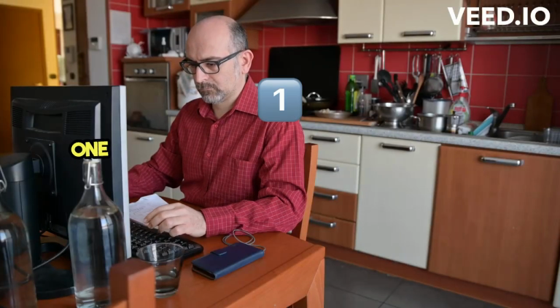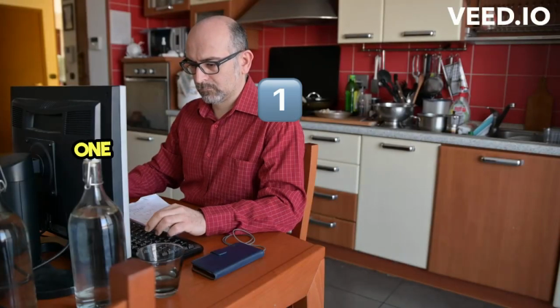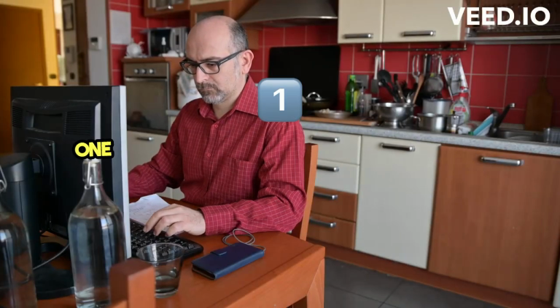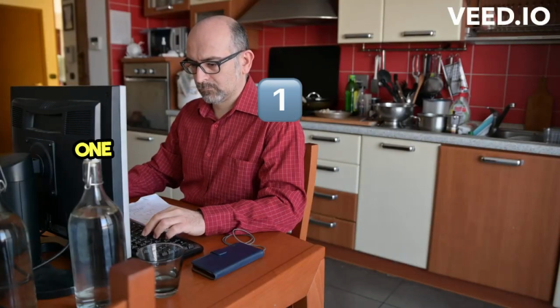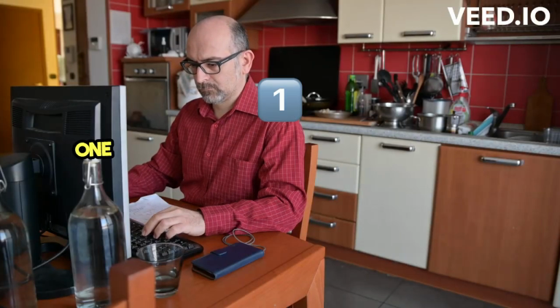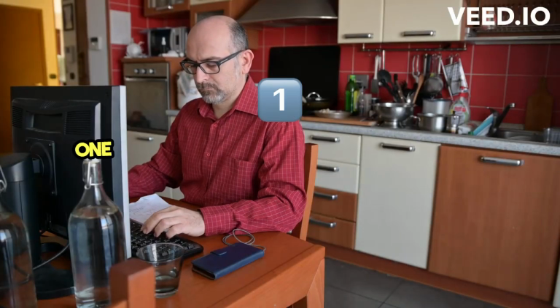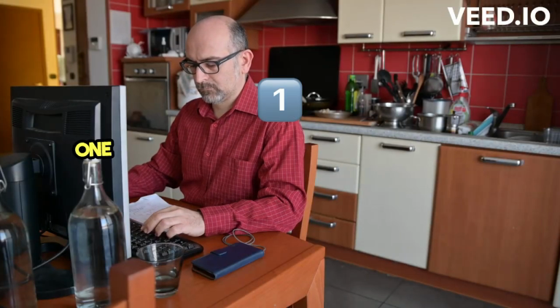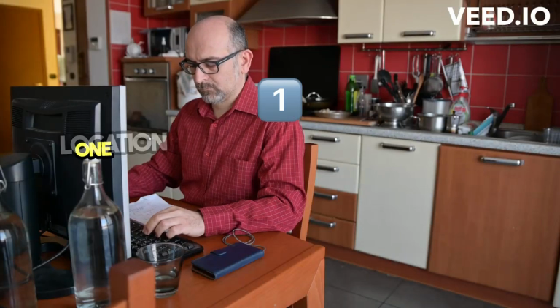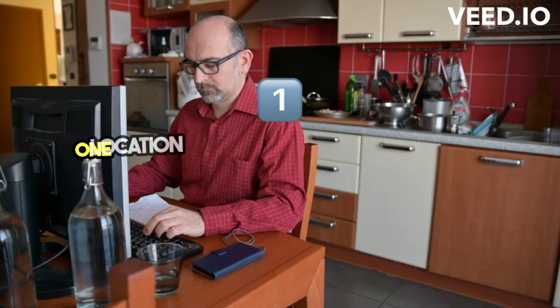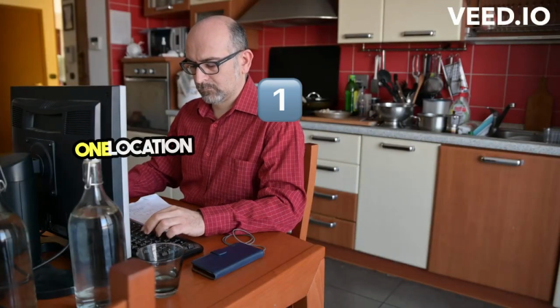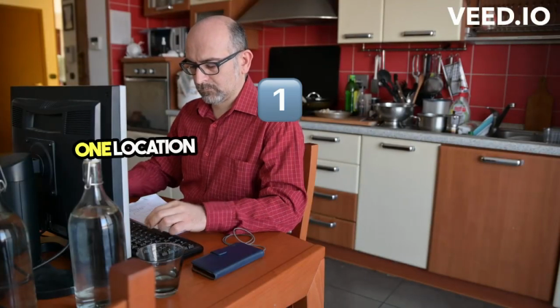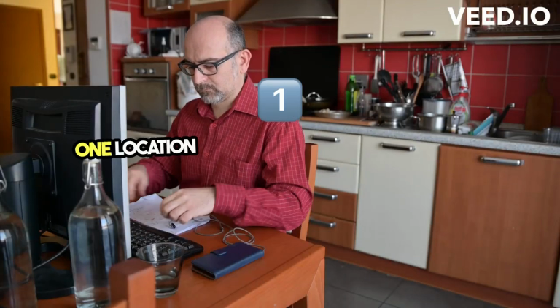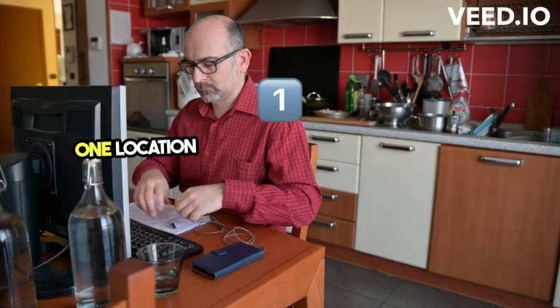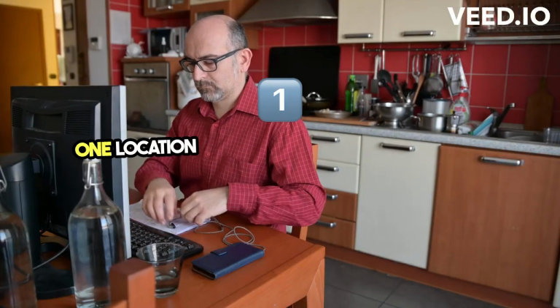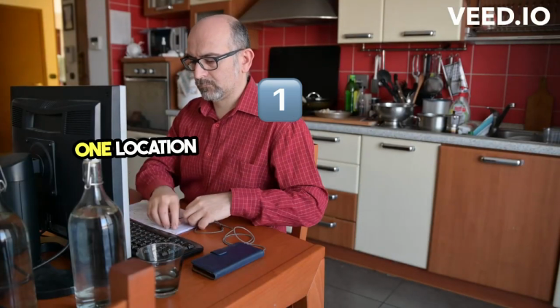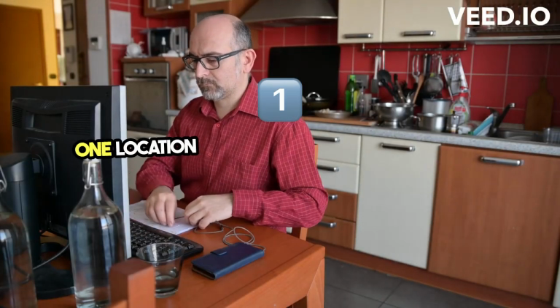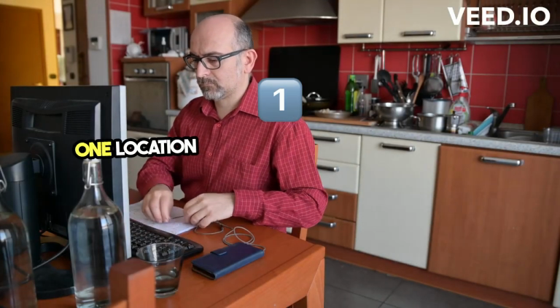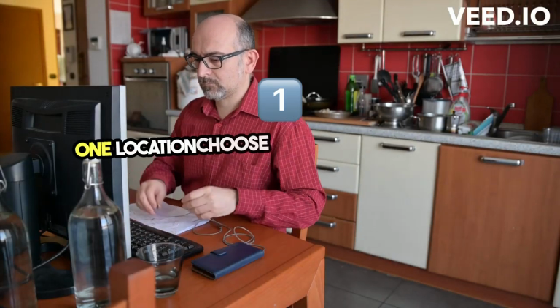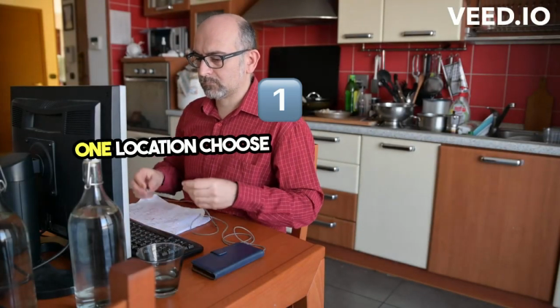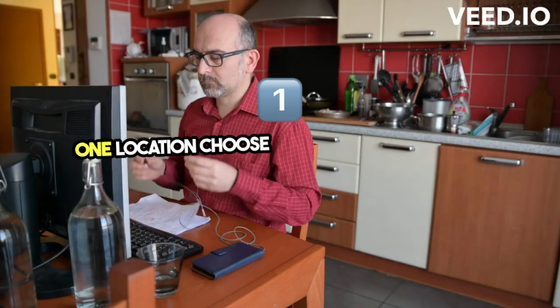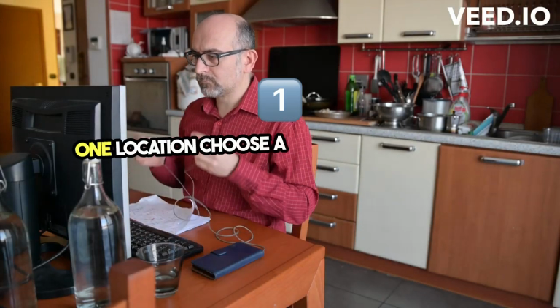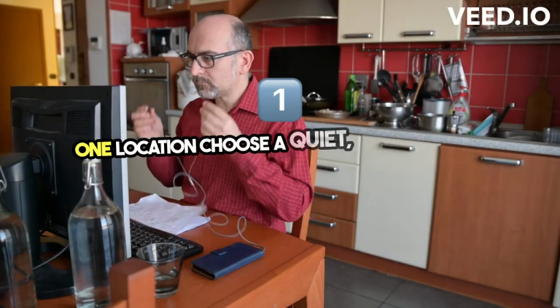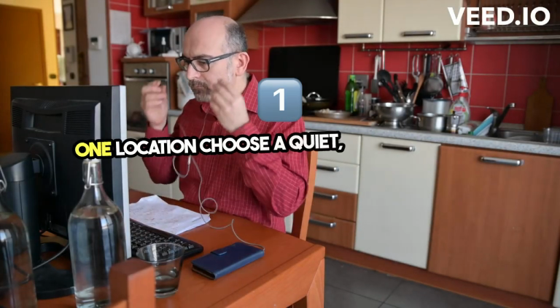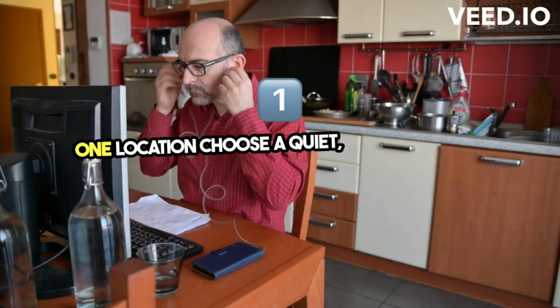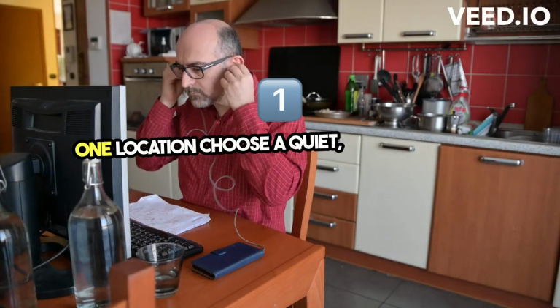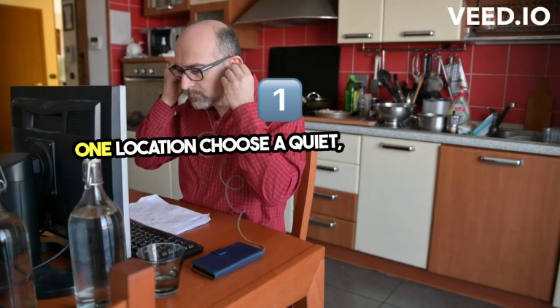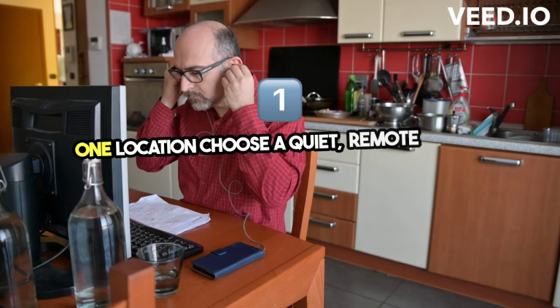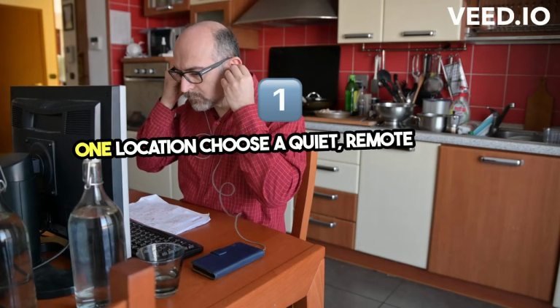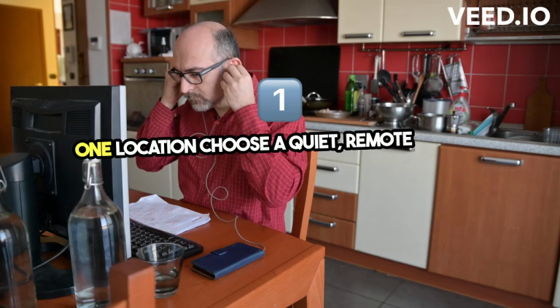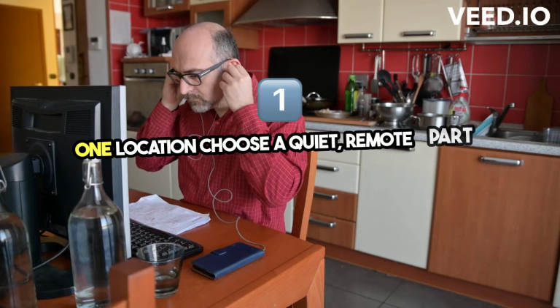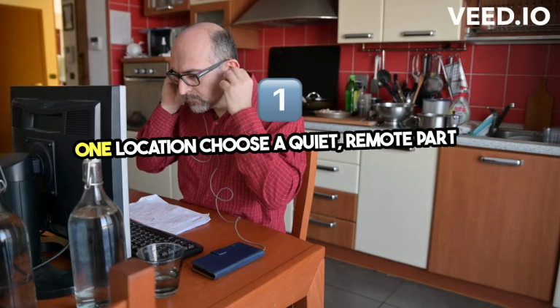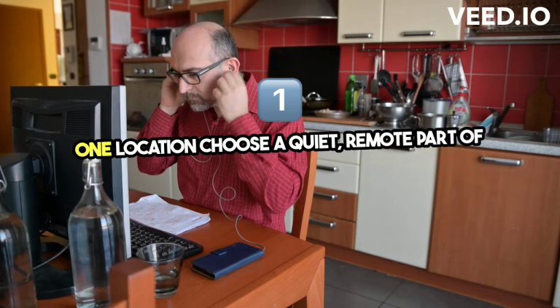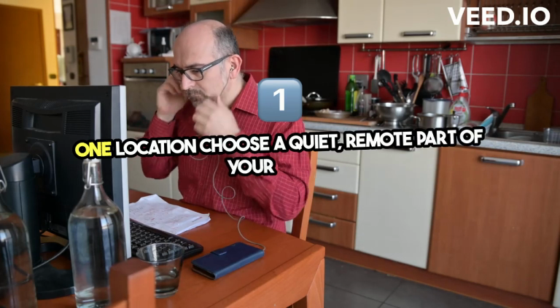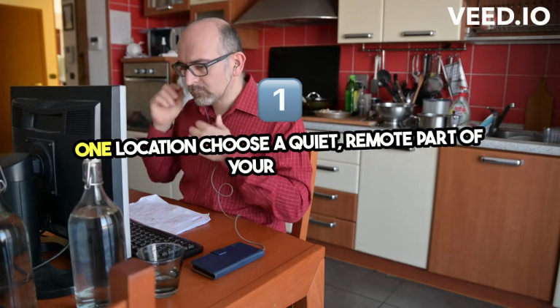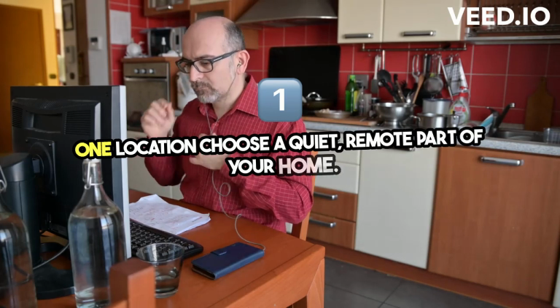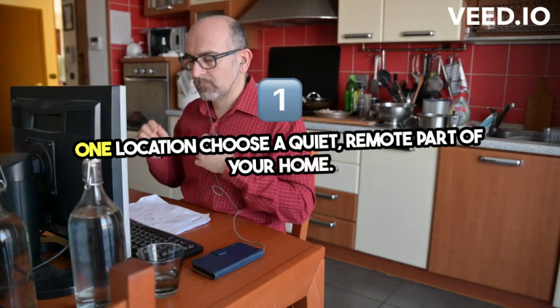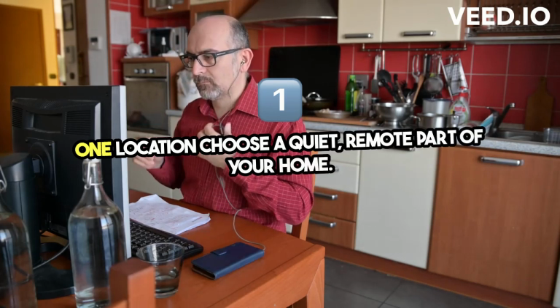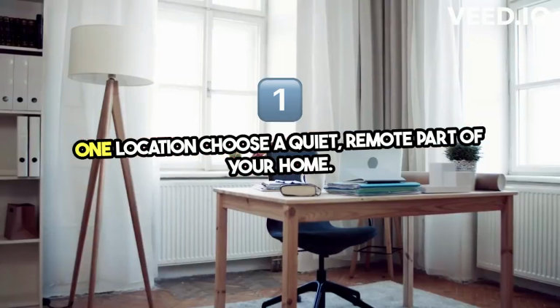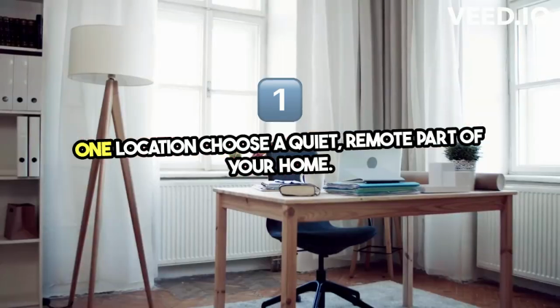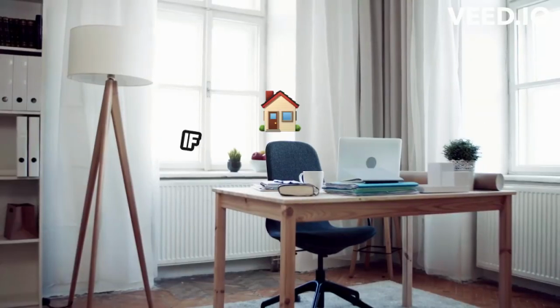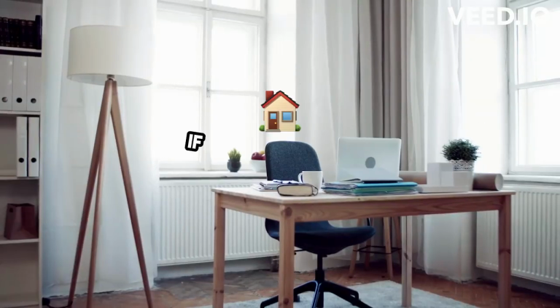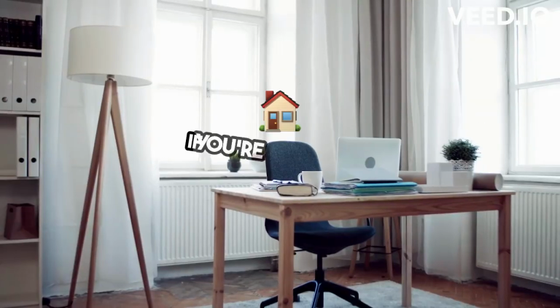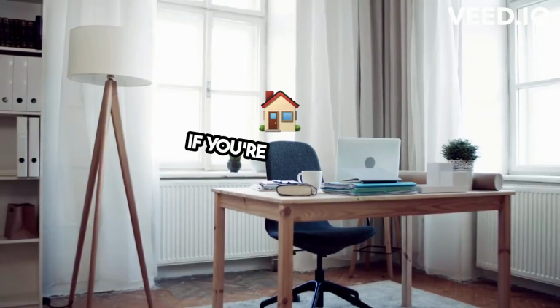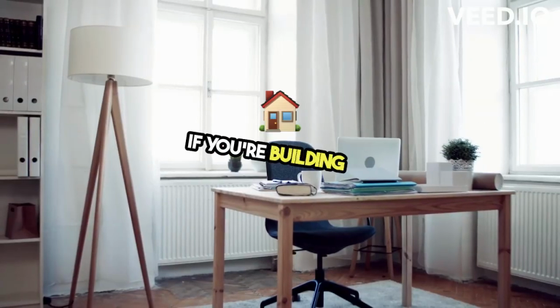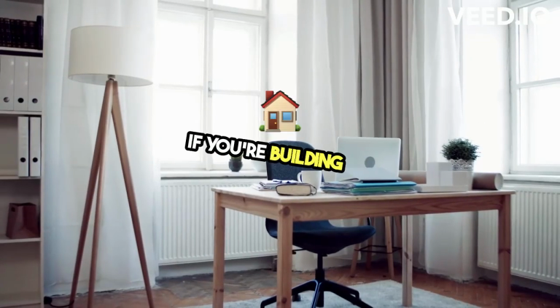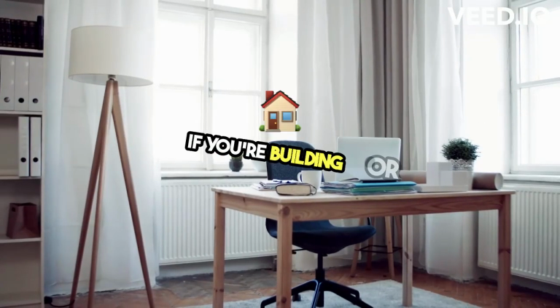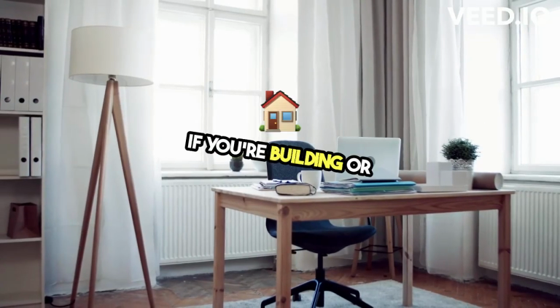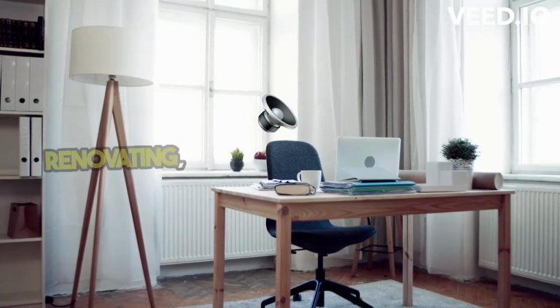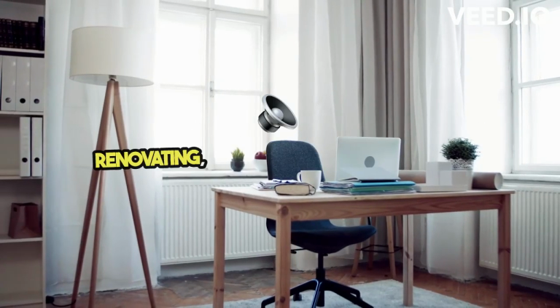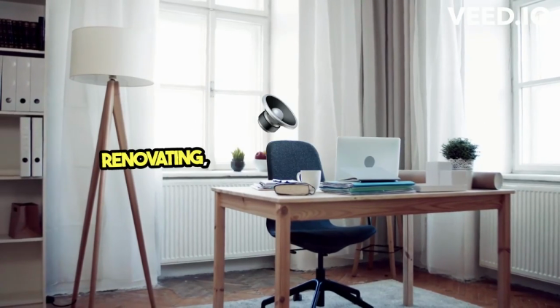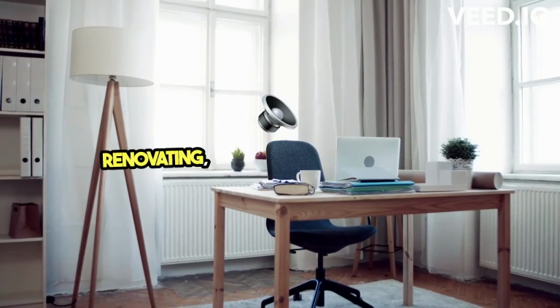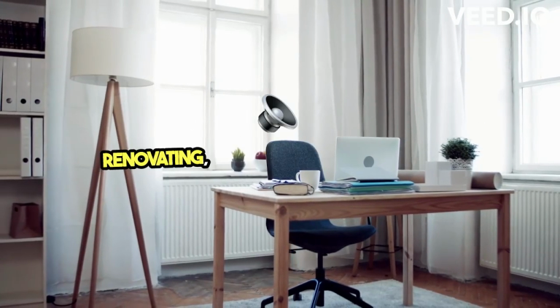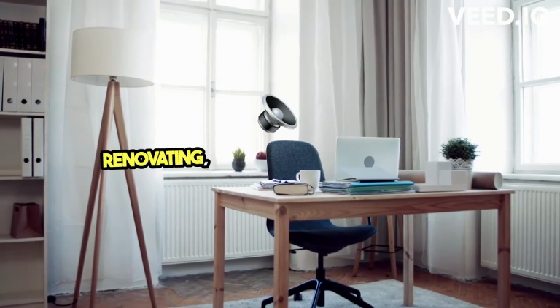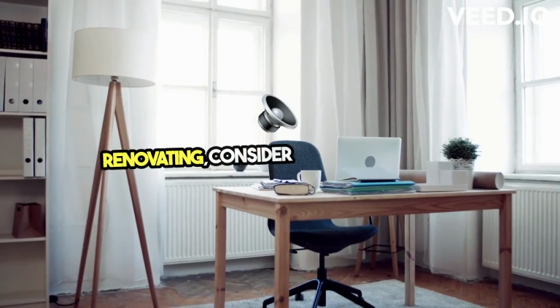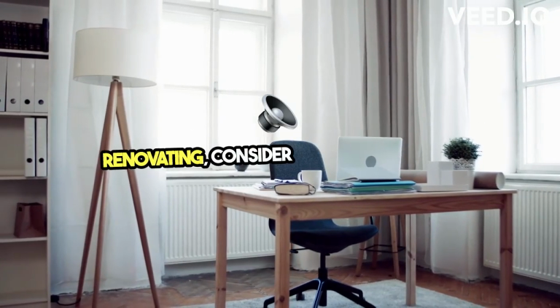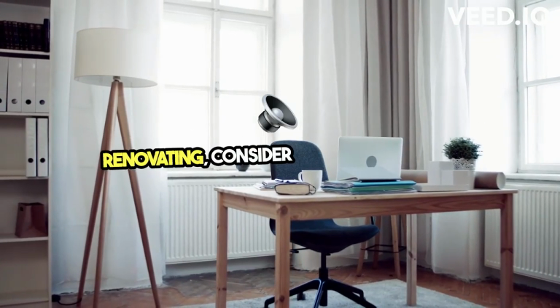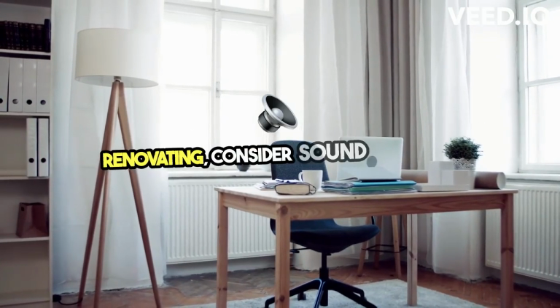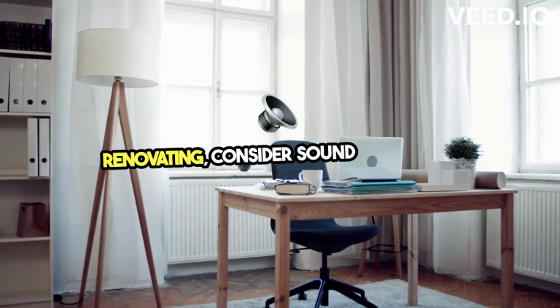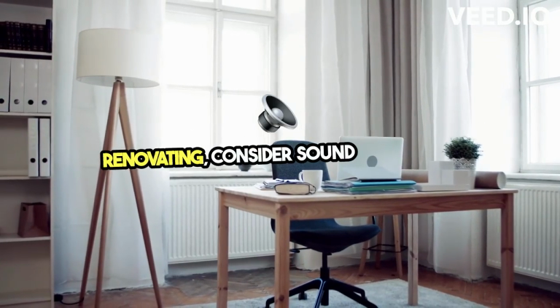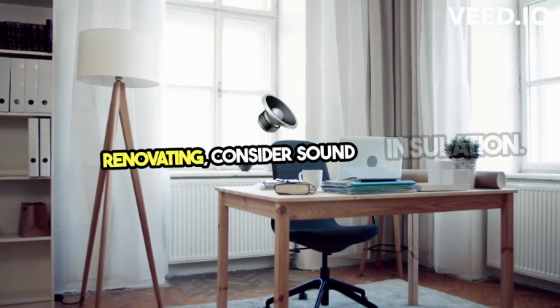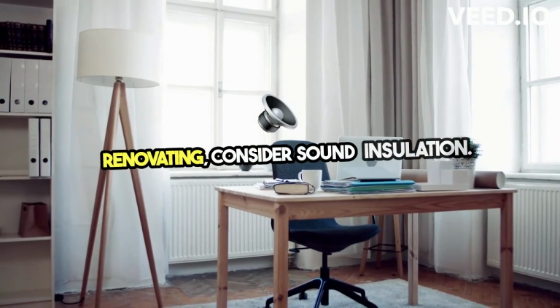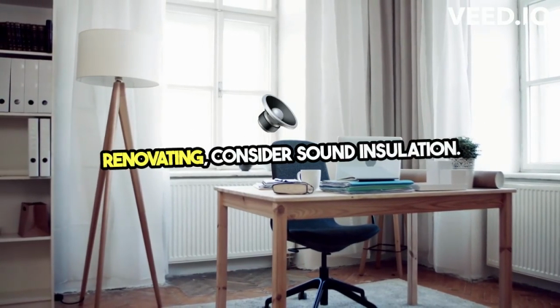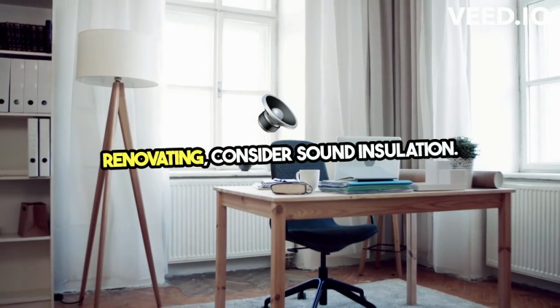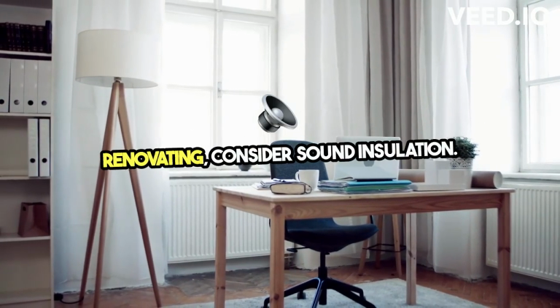1. Location — choose a quiet, remote part of your home. If you're building or renovating, consider sound insulation.